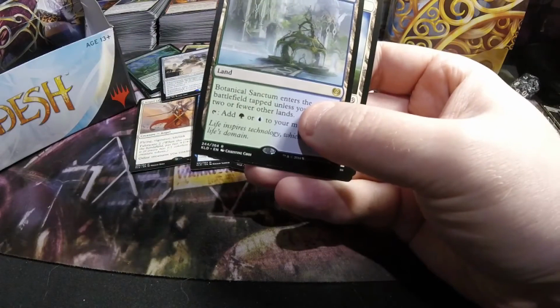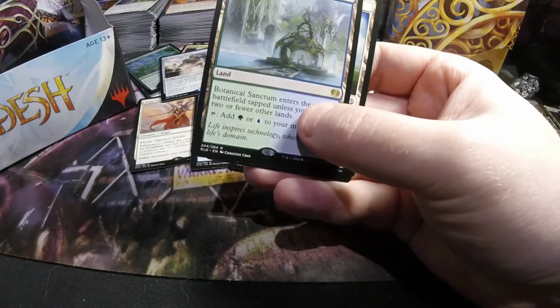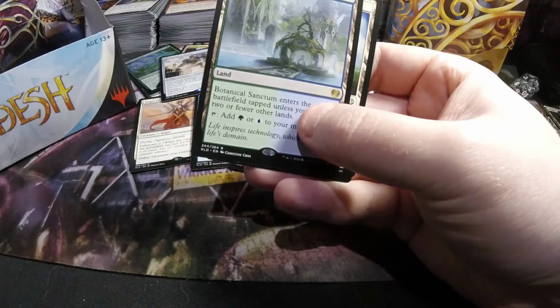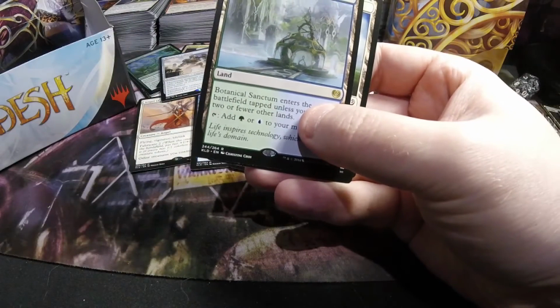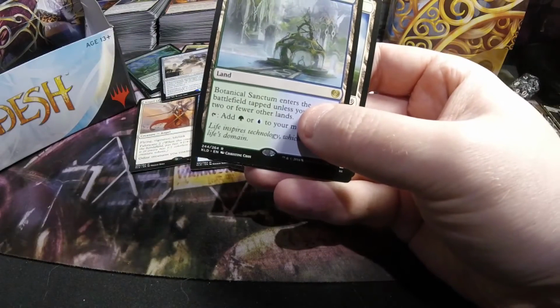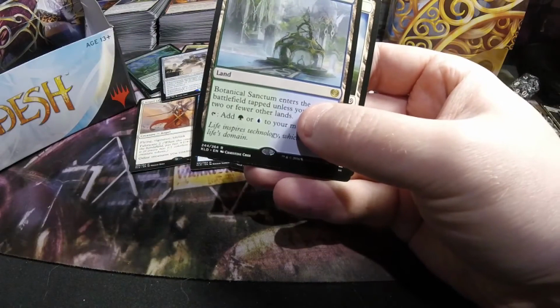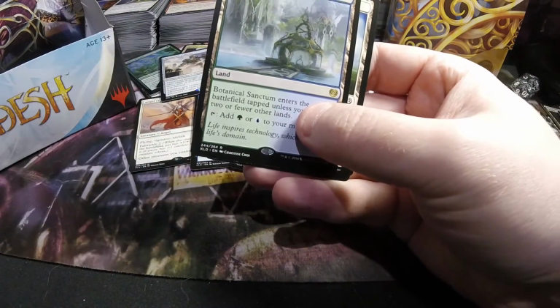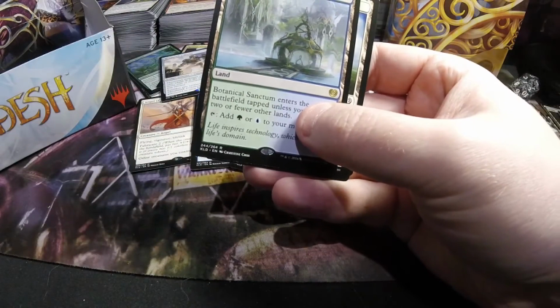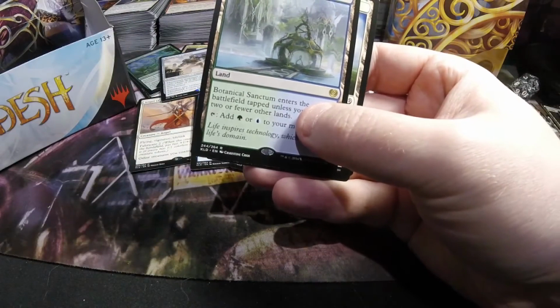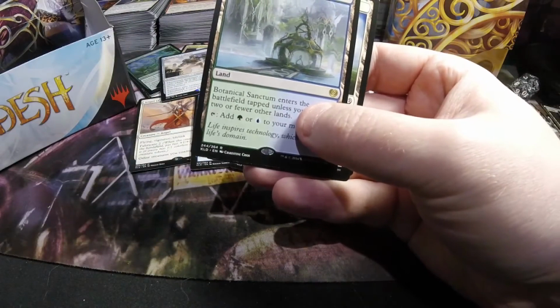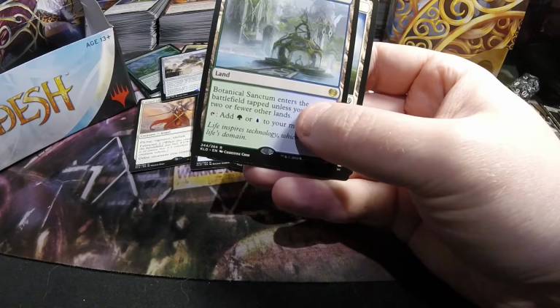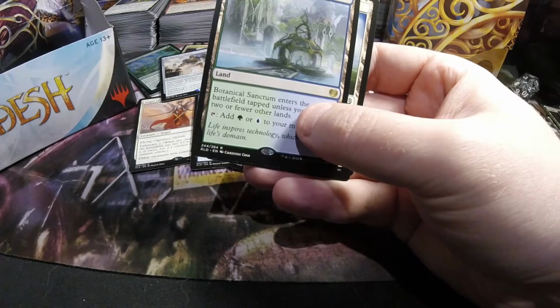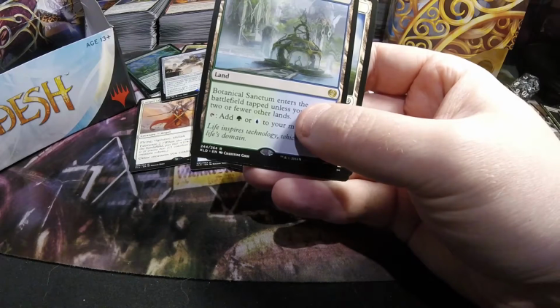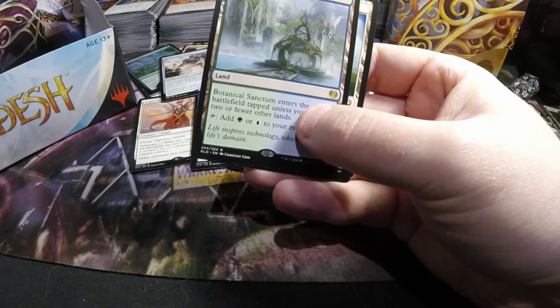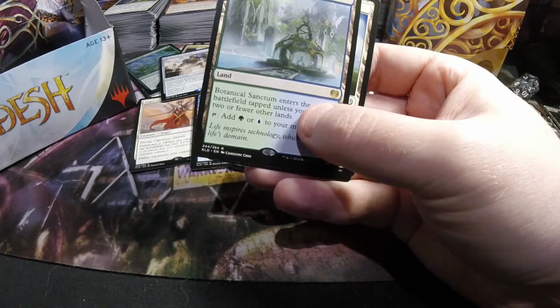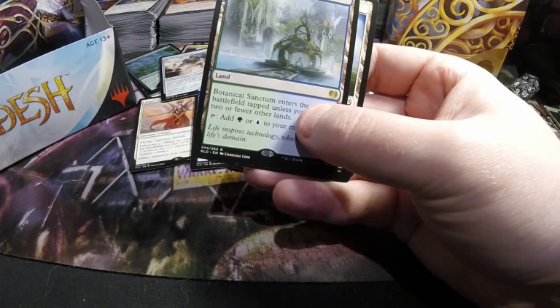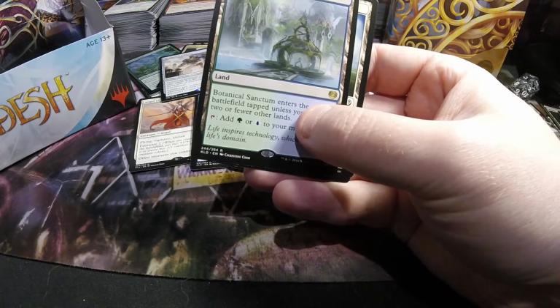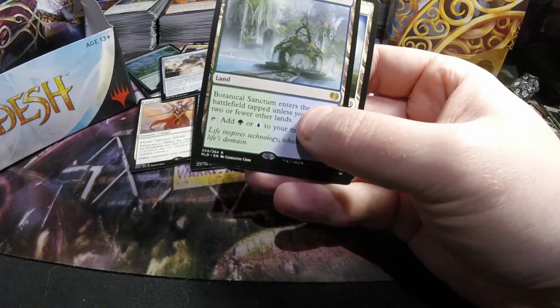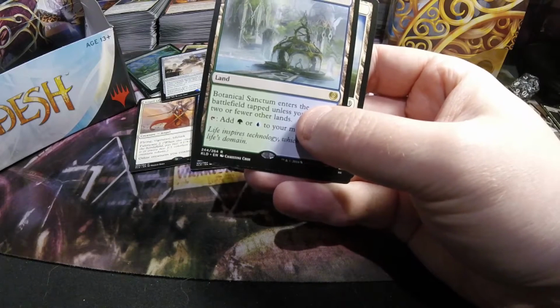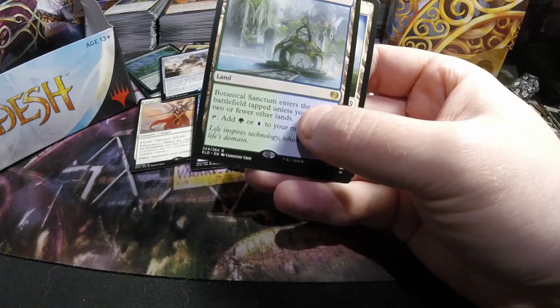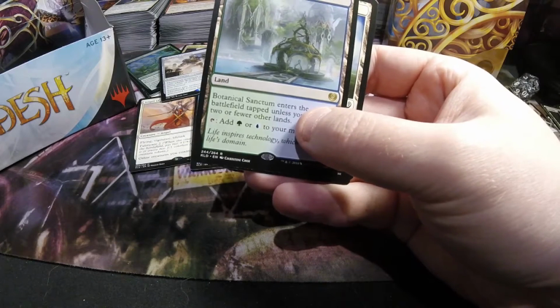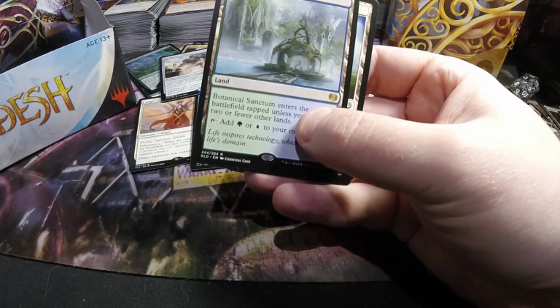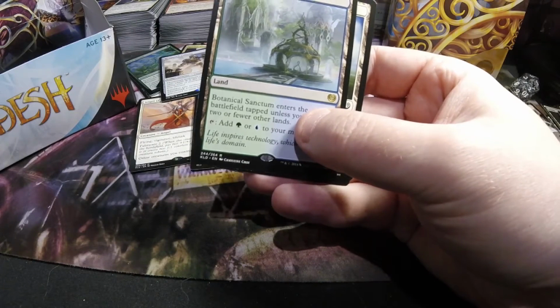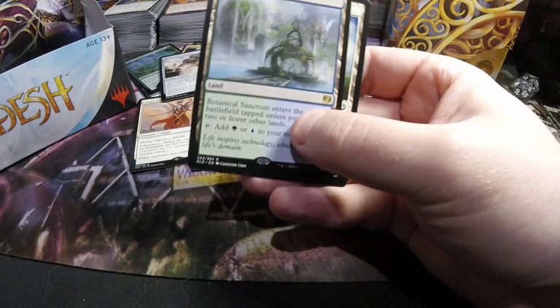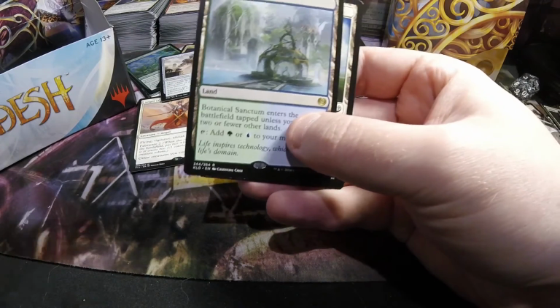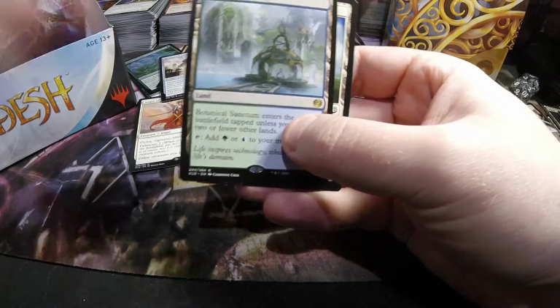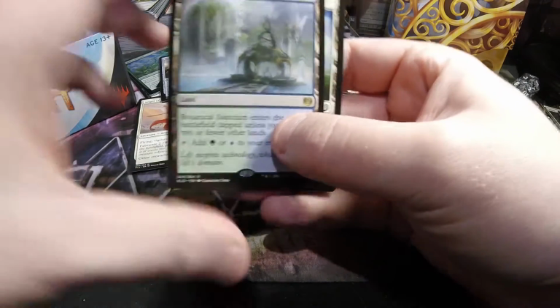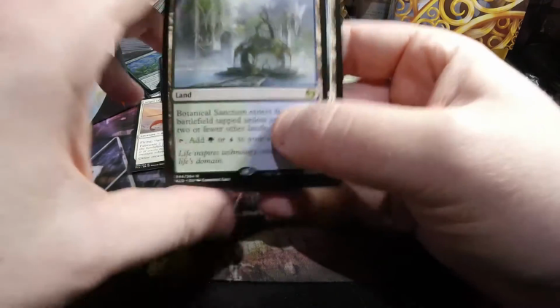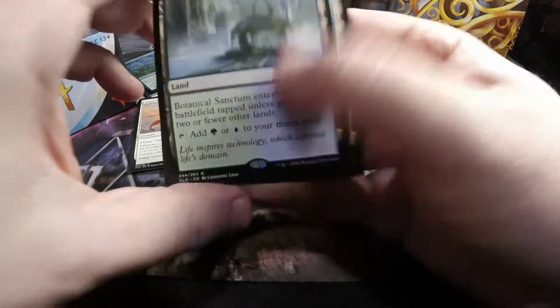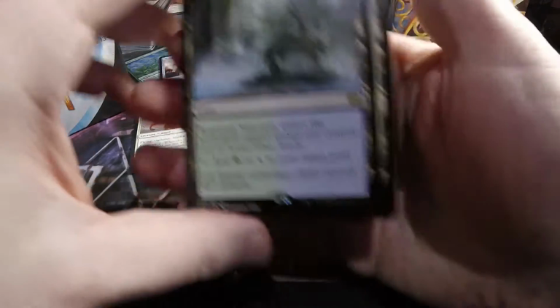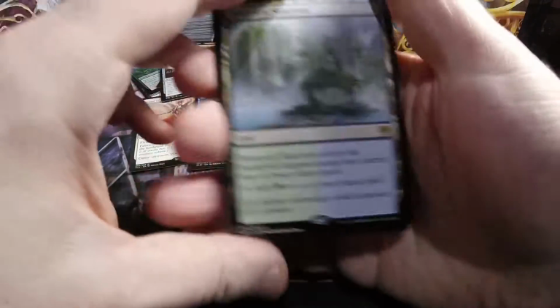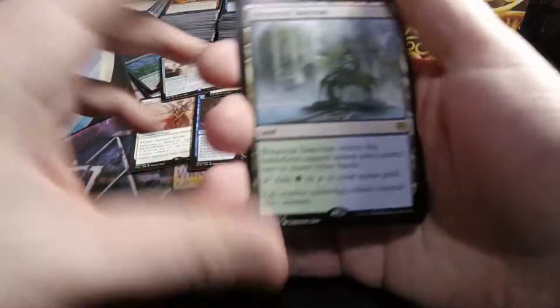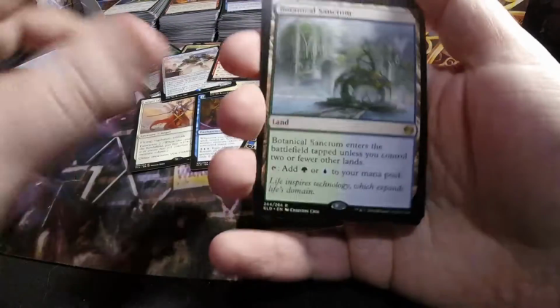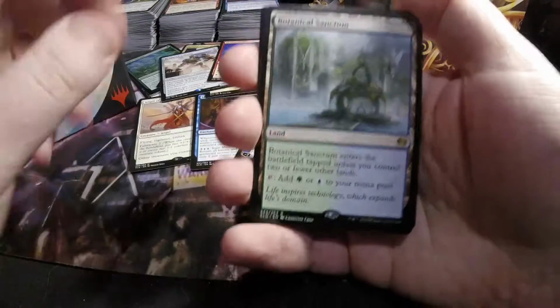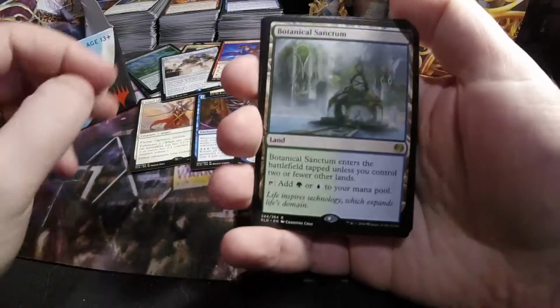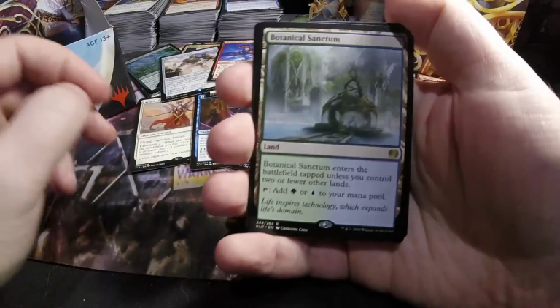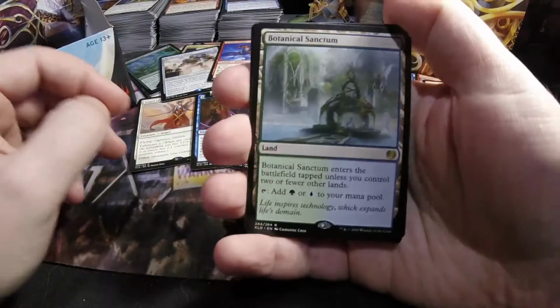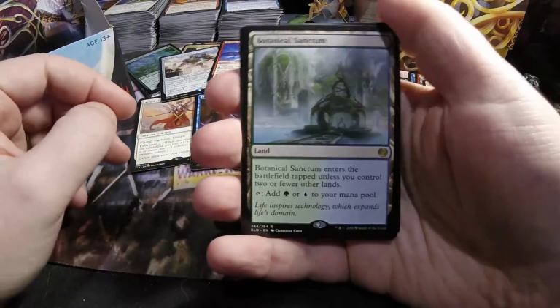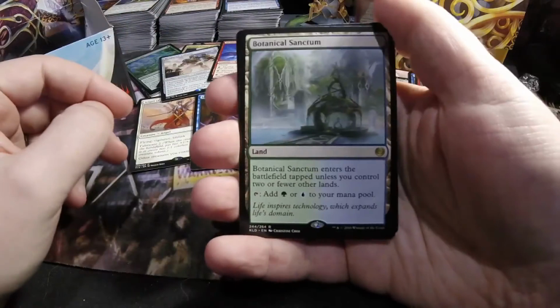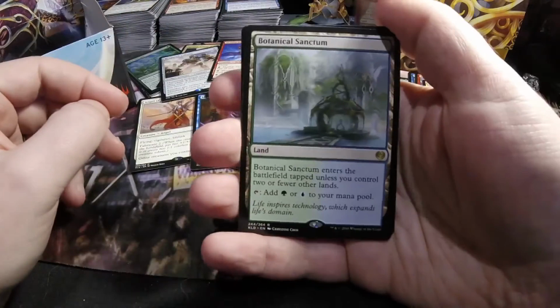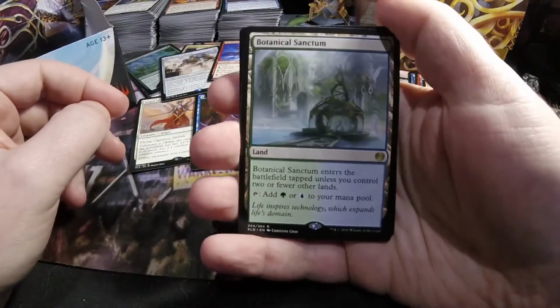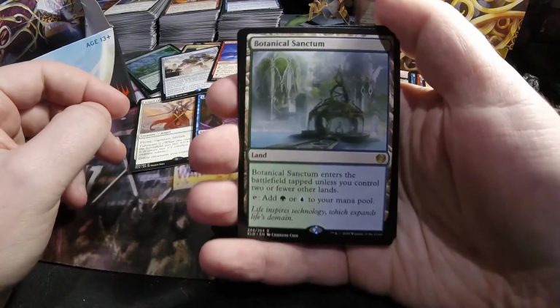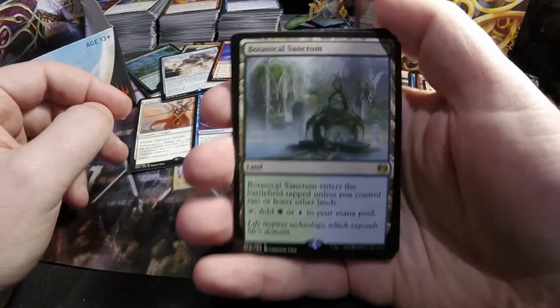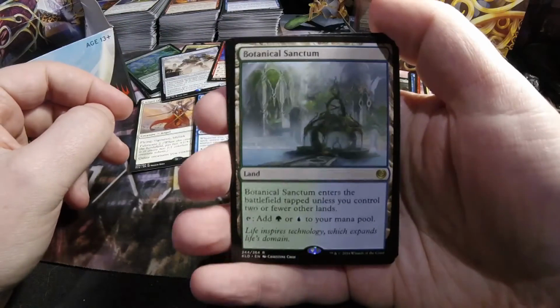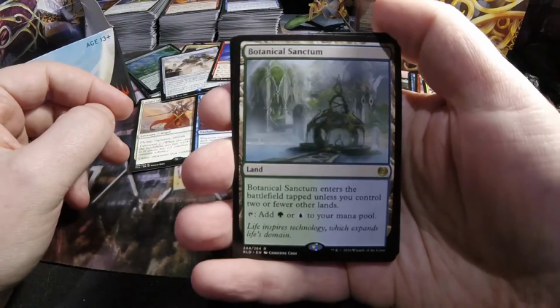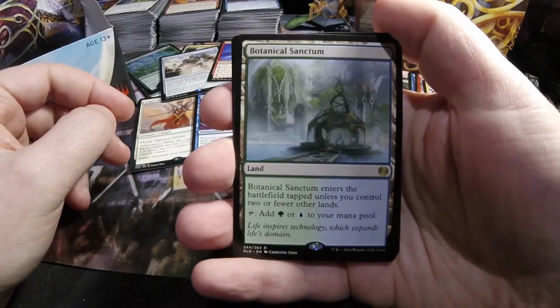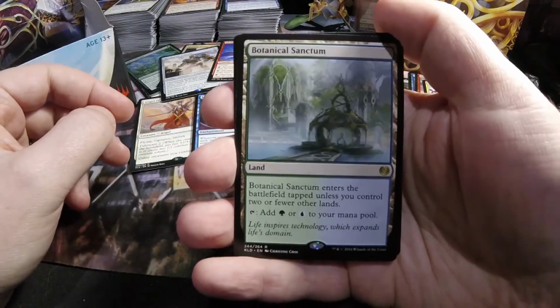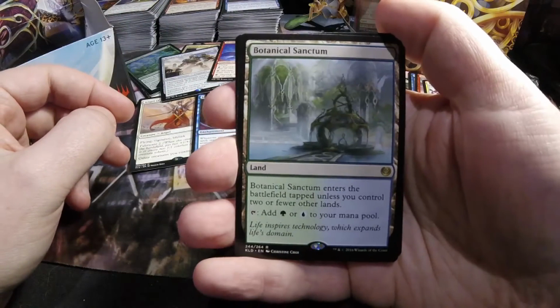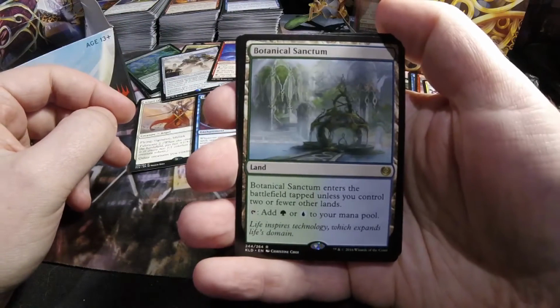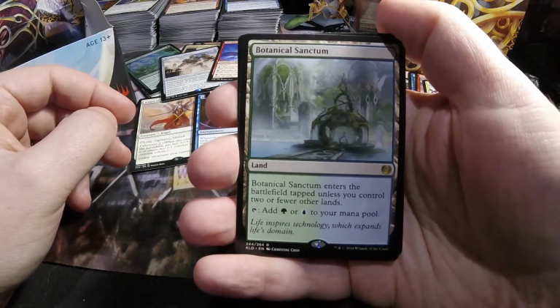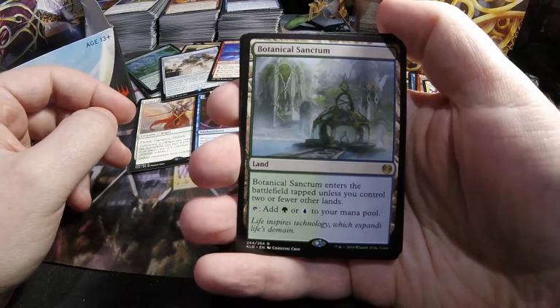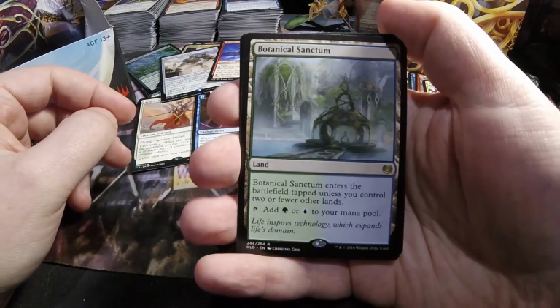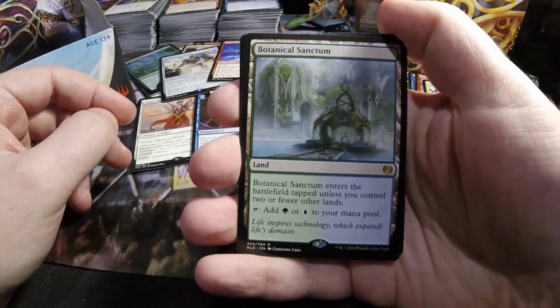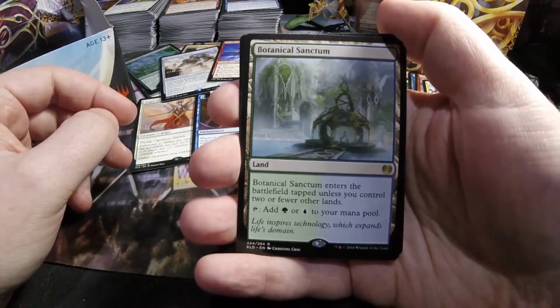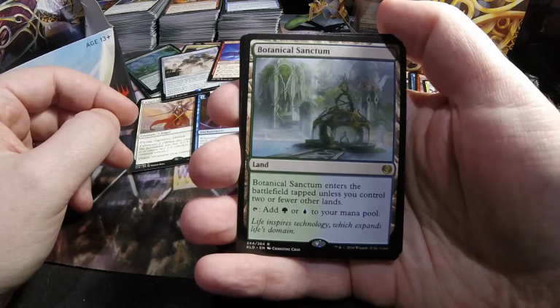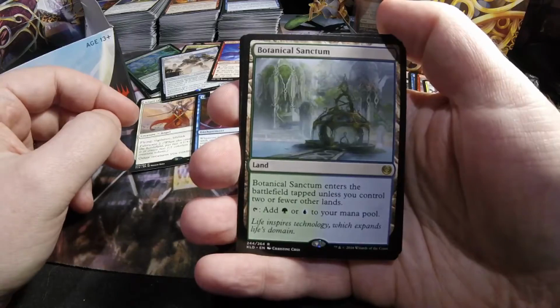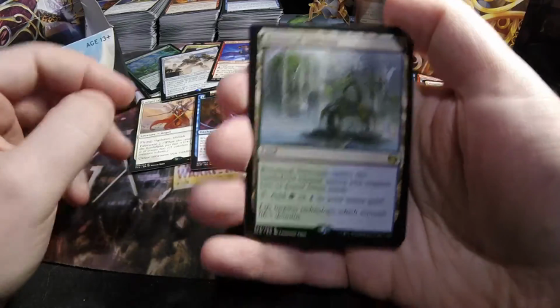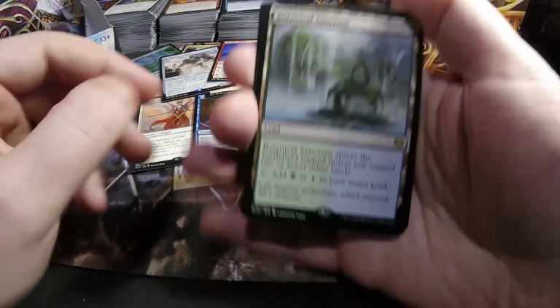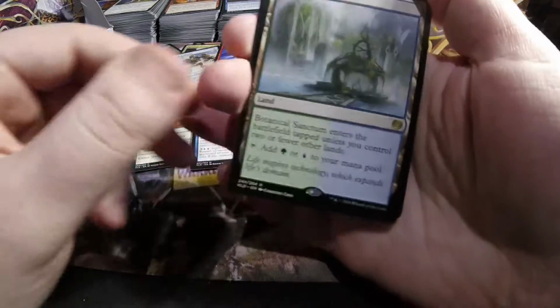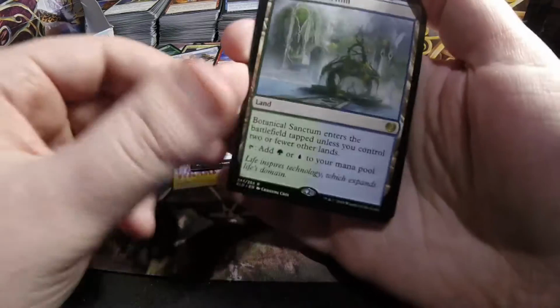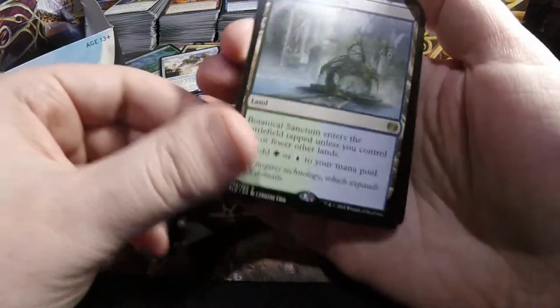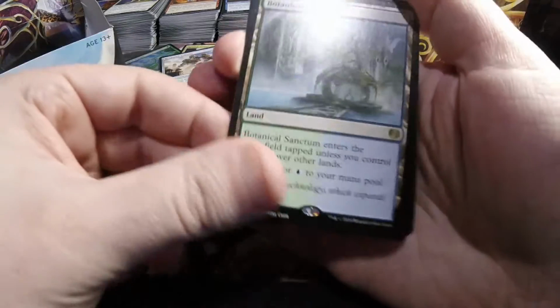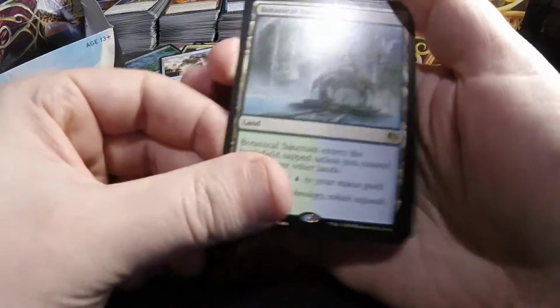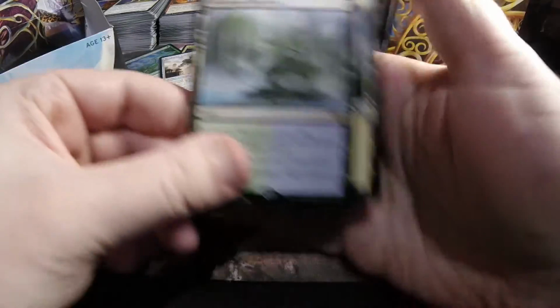And another fast land — it's a pretty good box for fast lands so far. Botanical Sanctum, green or blue.